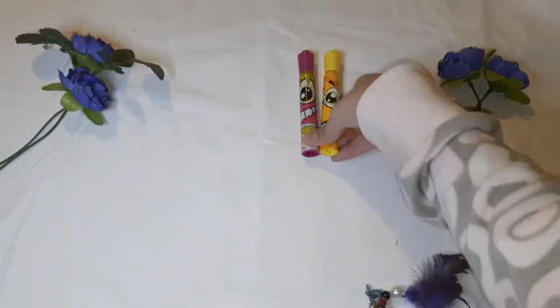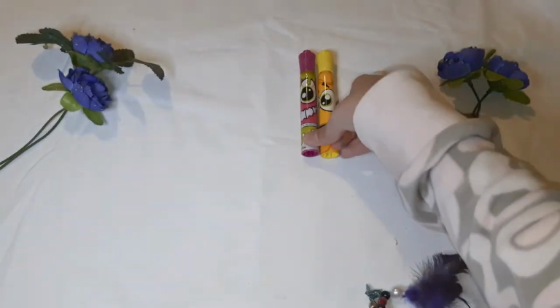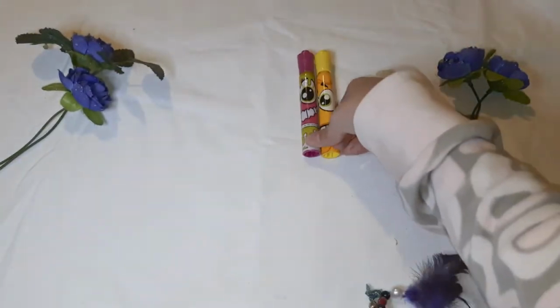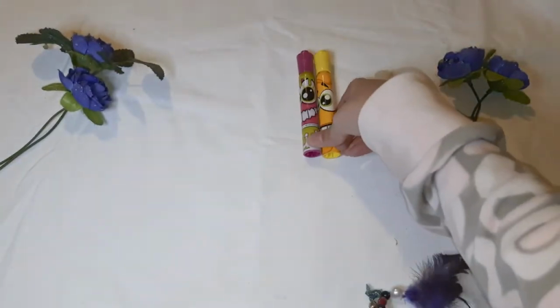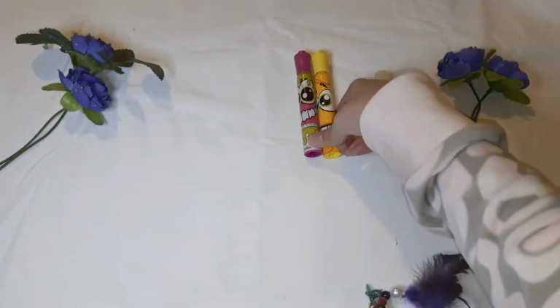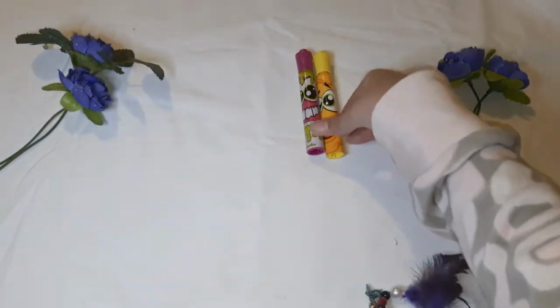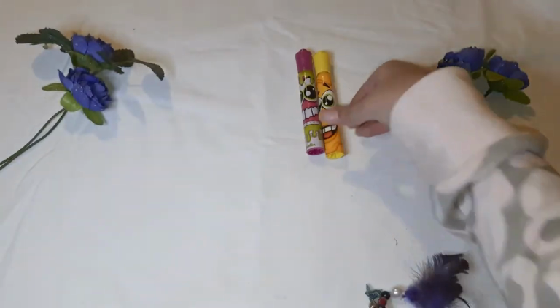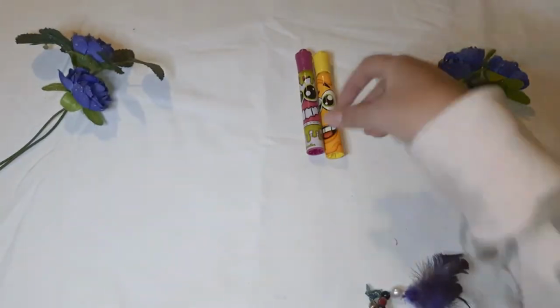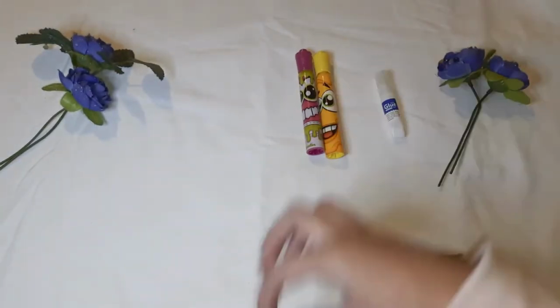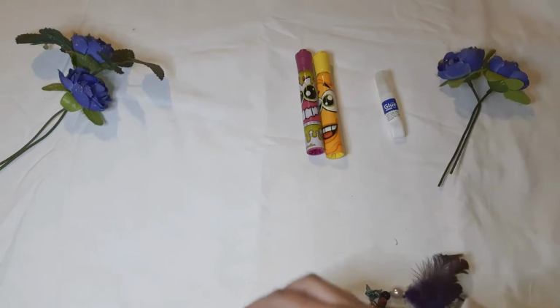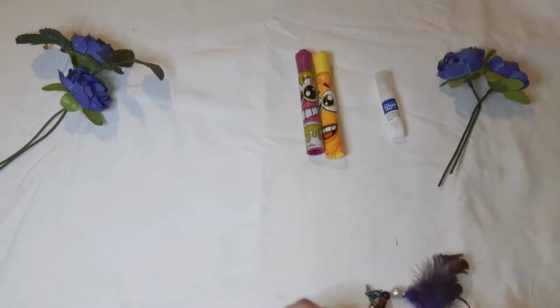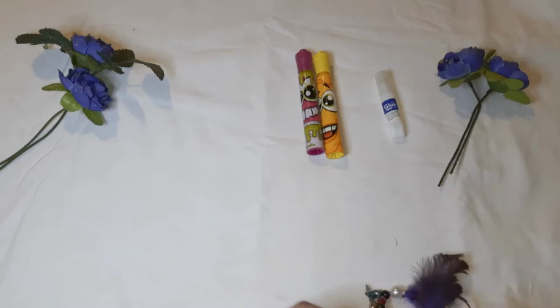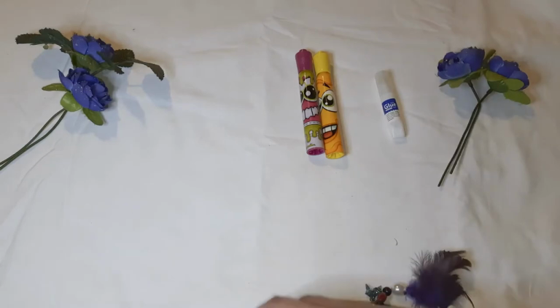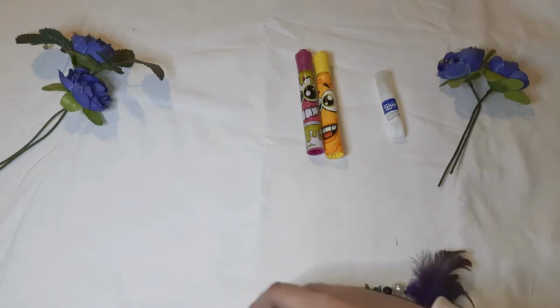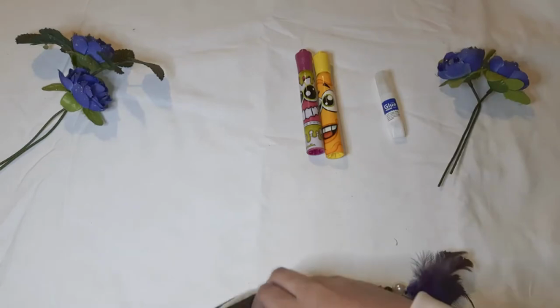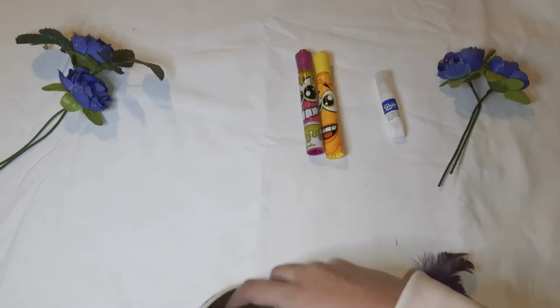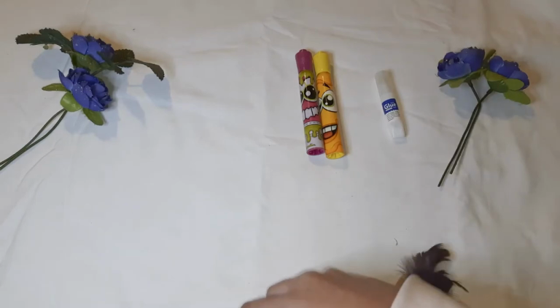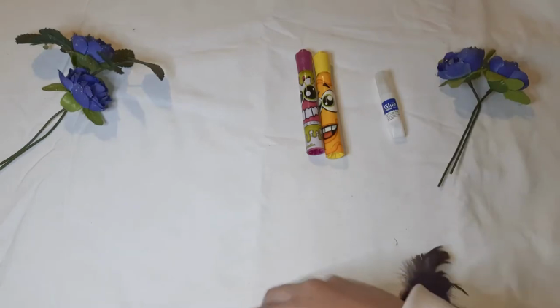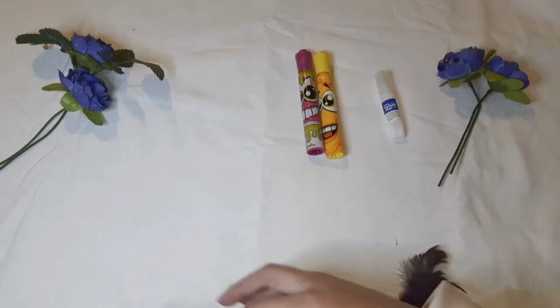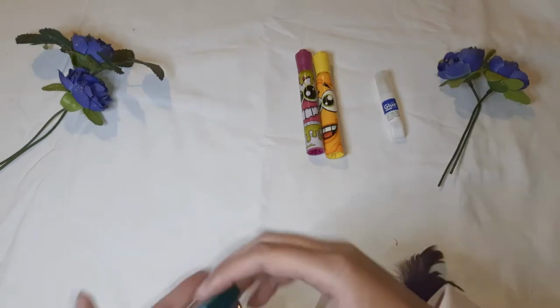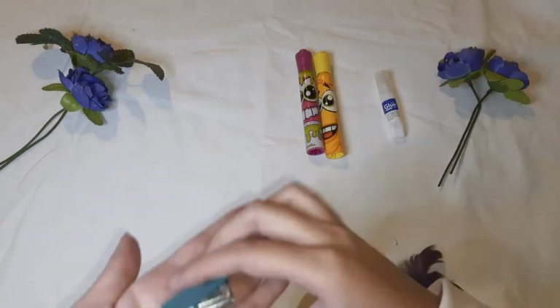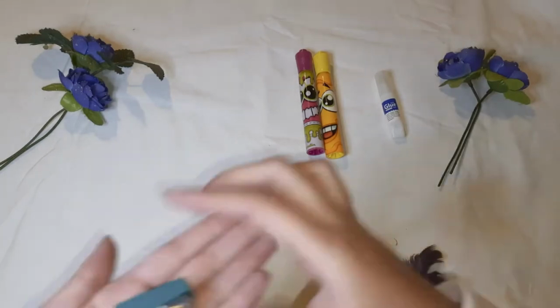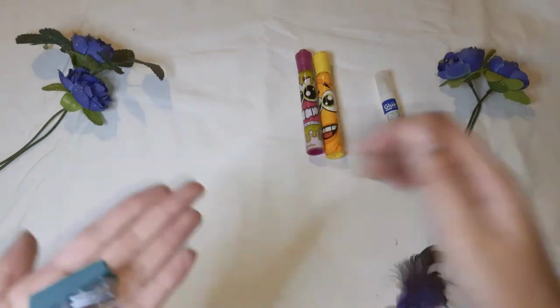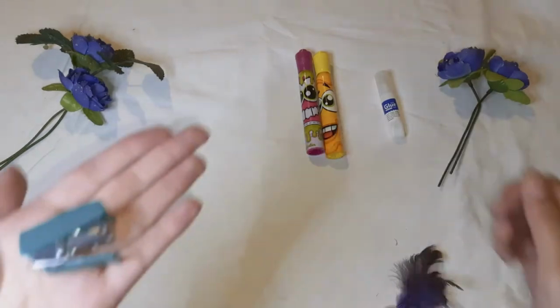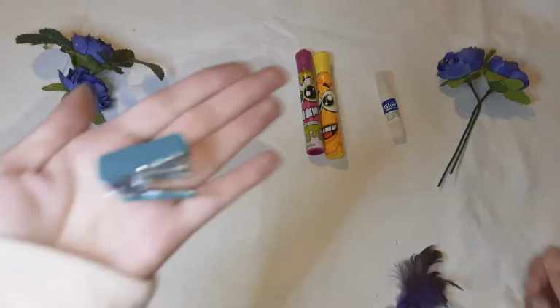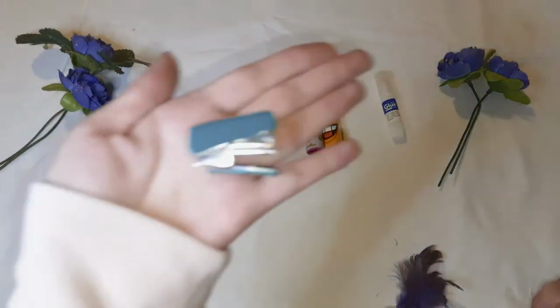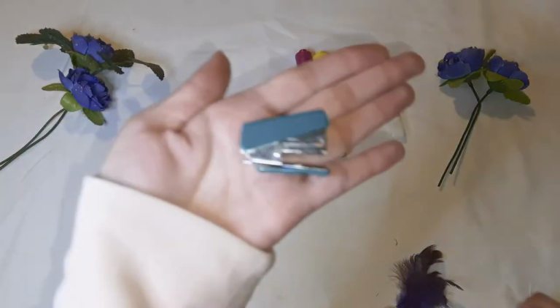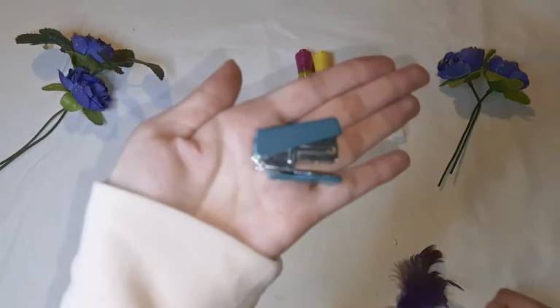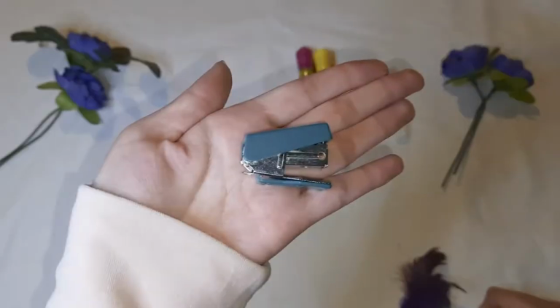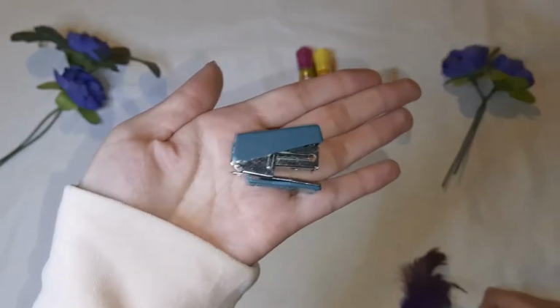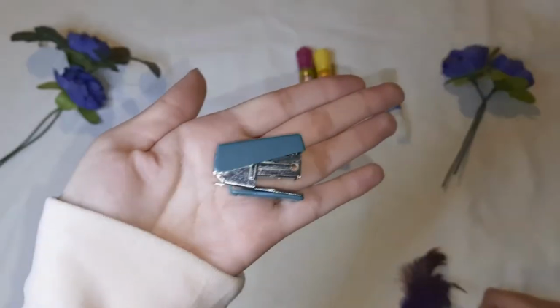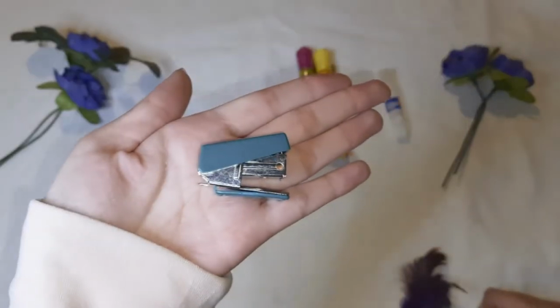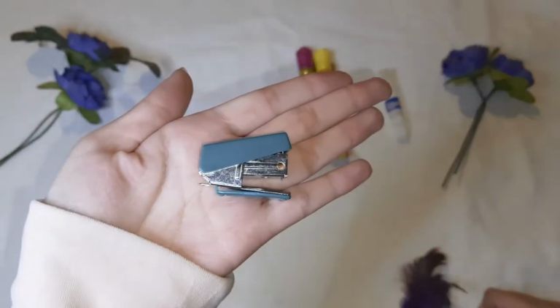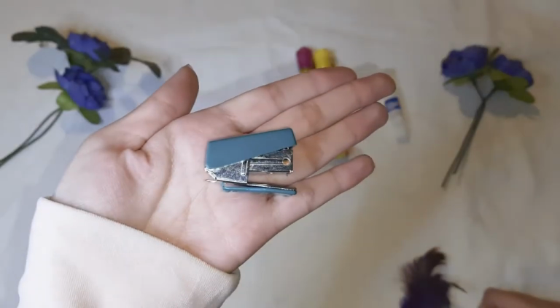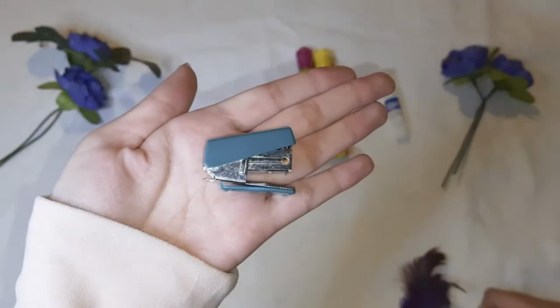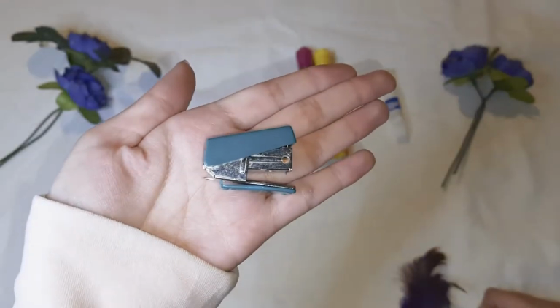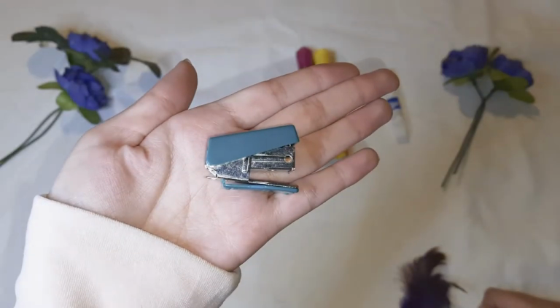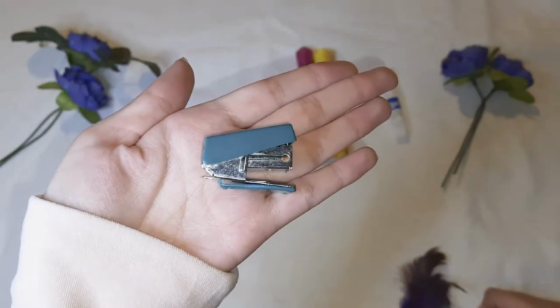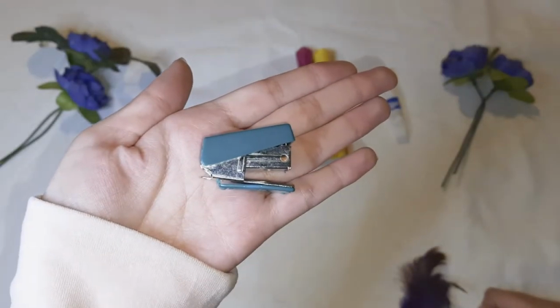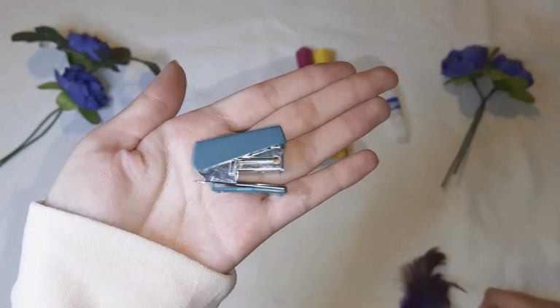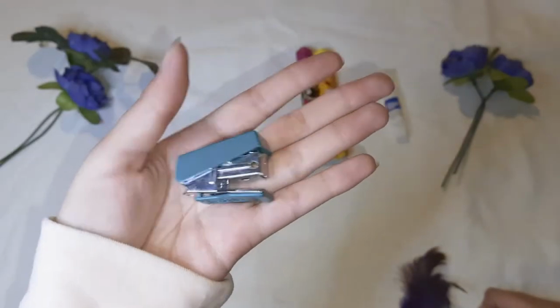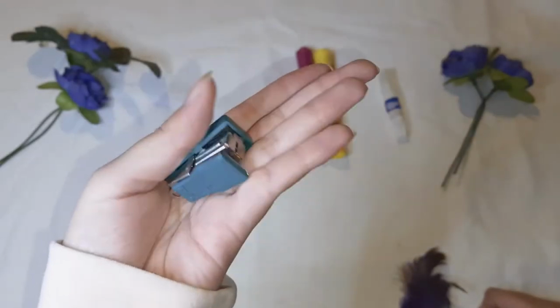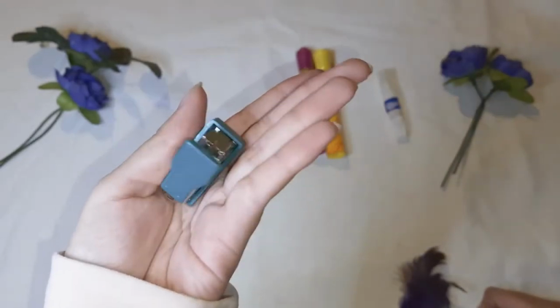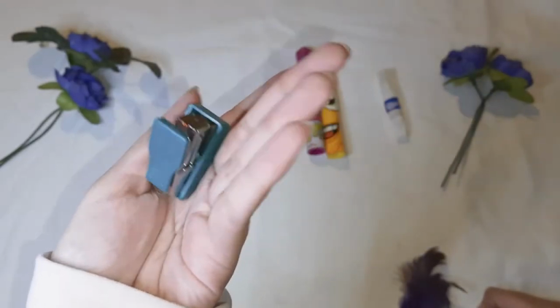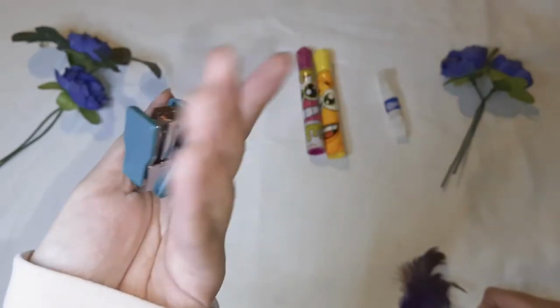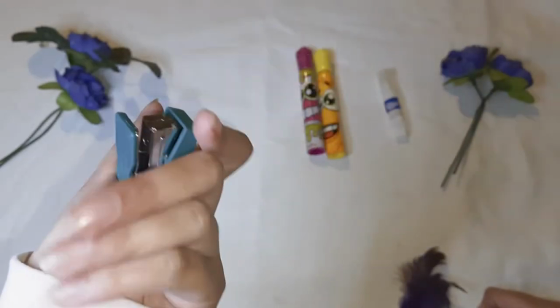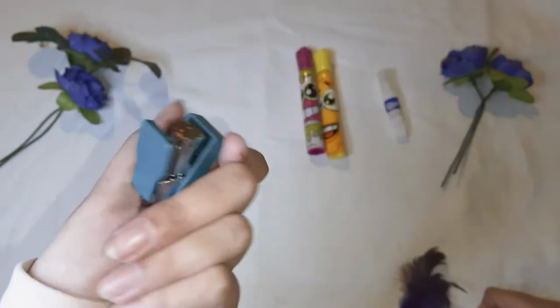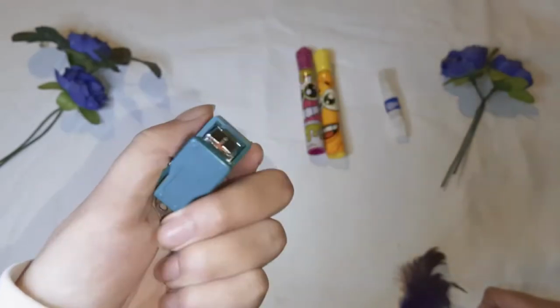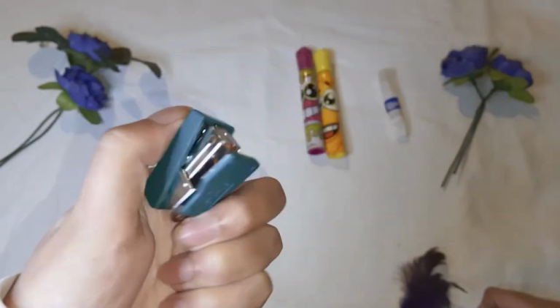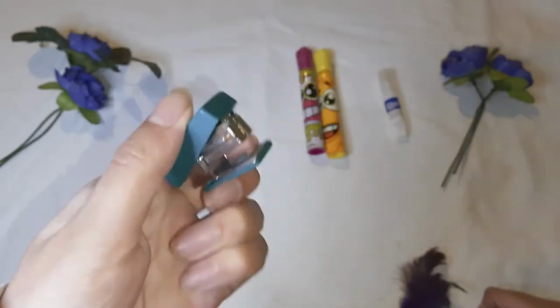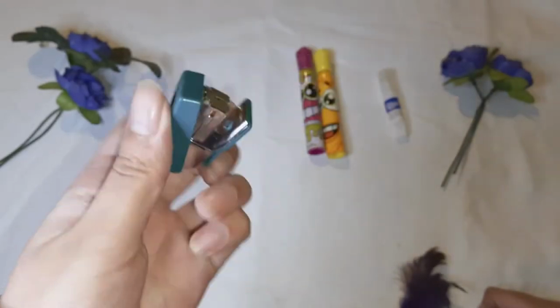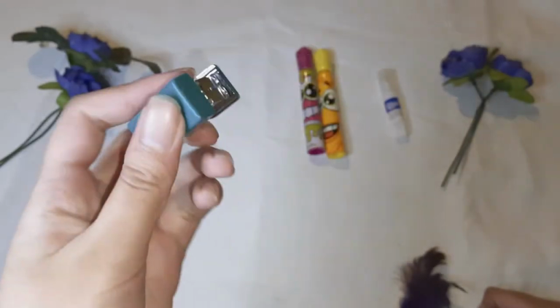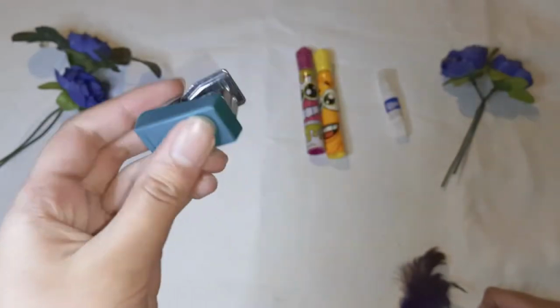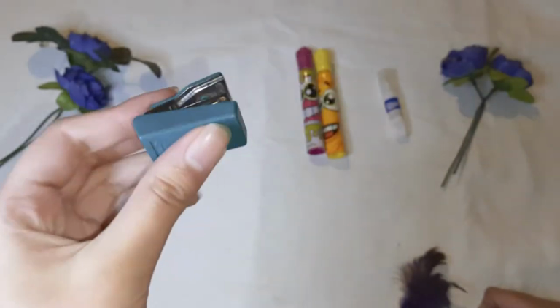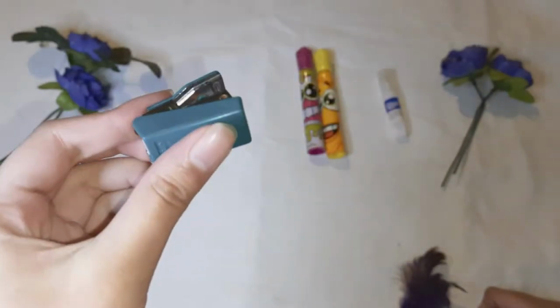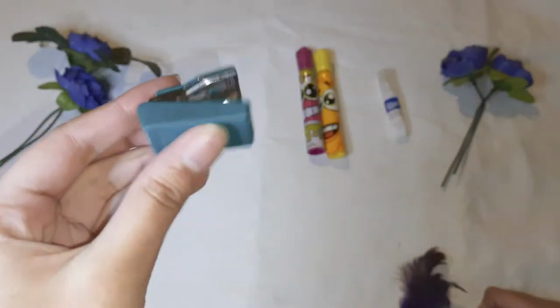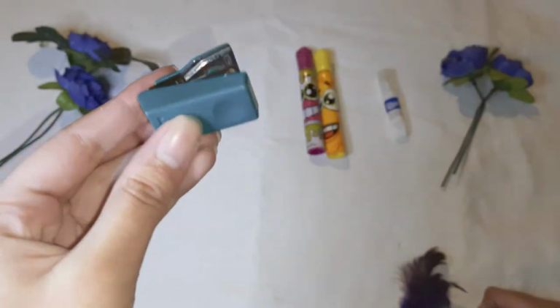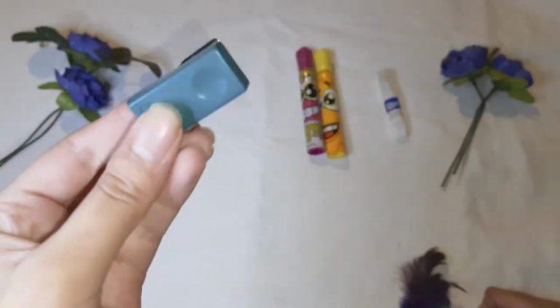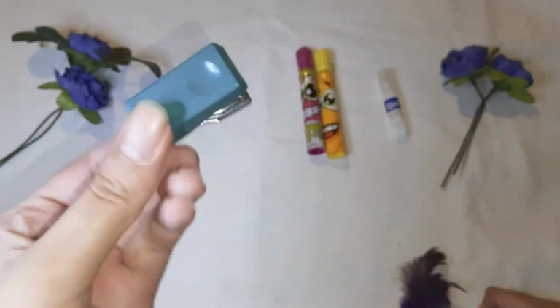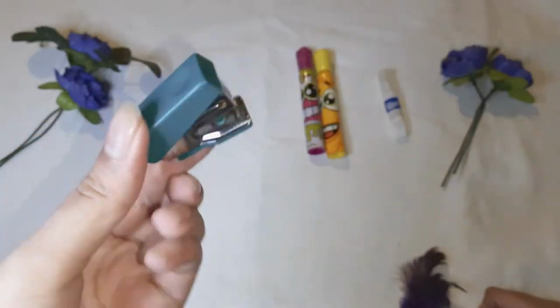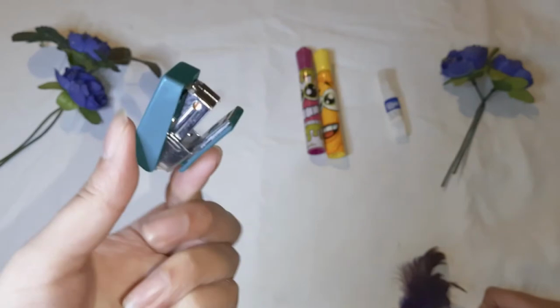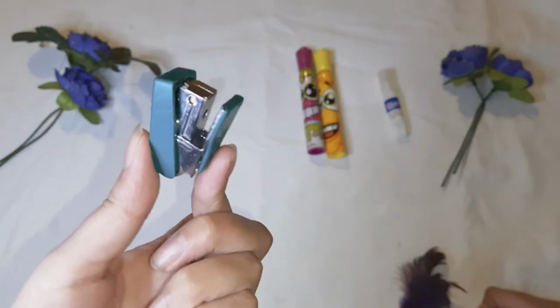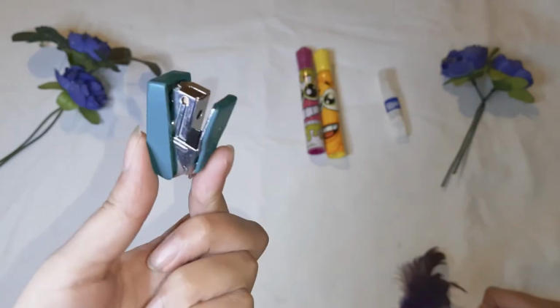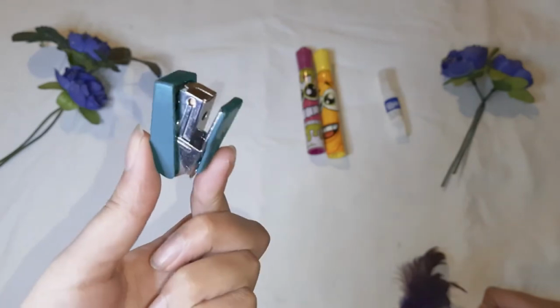Now next, we have a little stapler. I love the stapler — it's very handy and very easy to use.